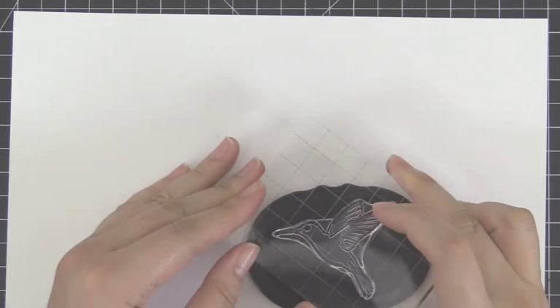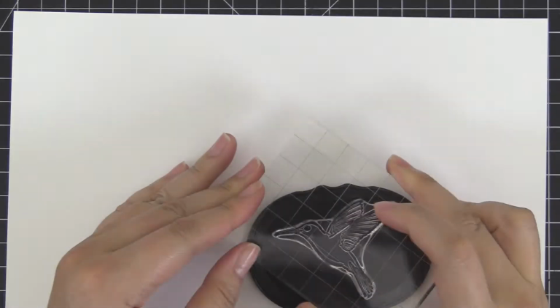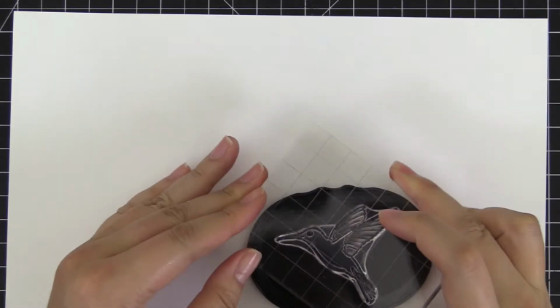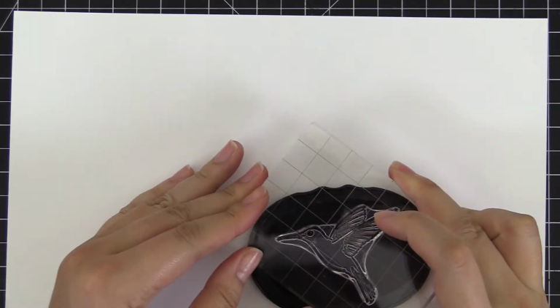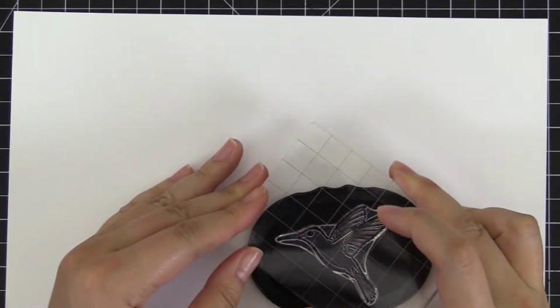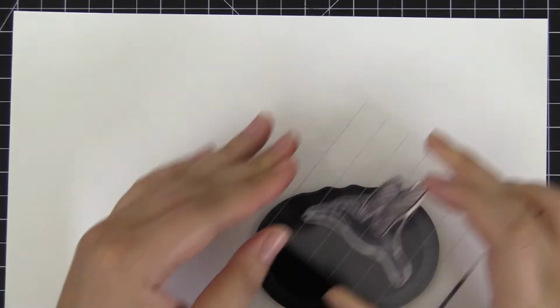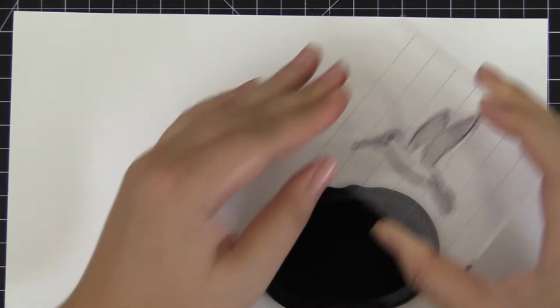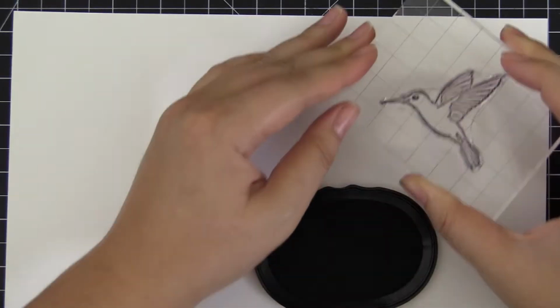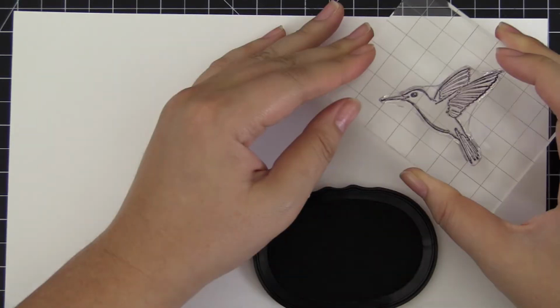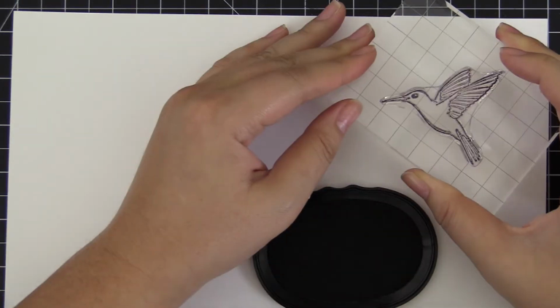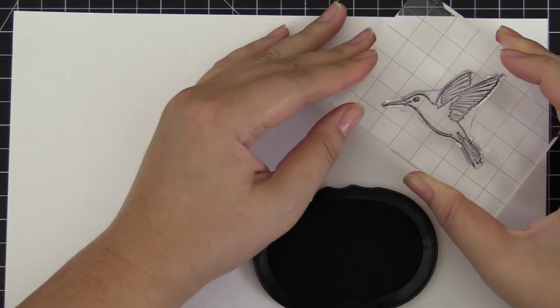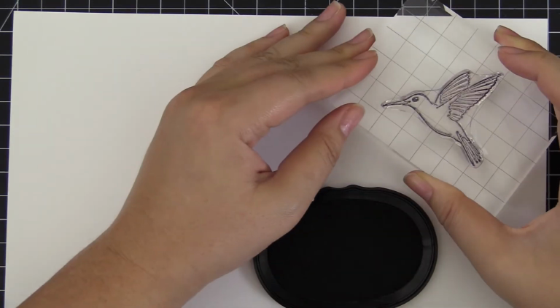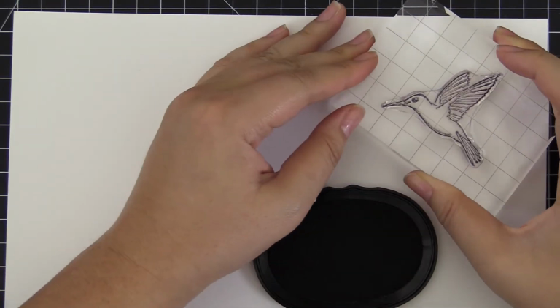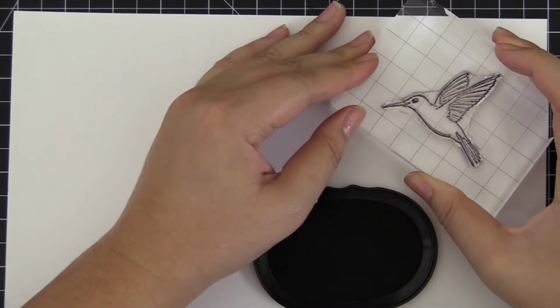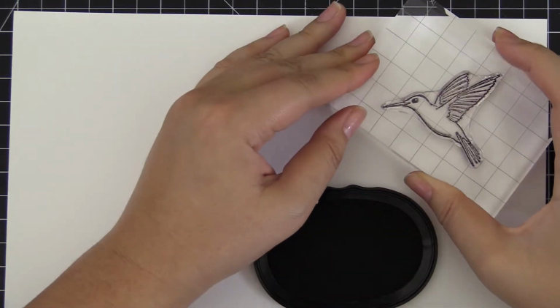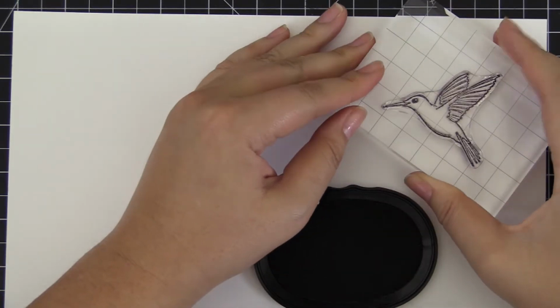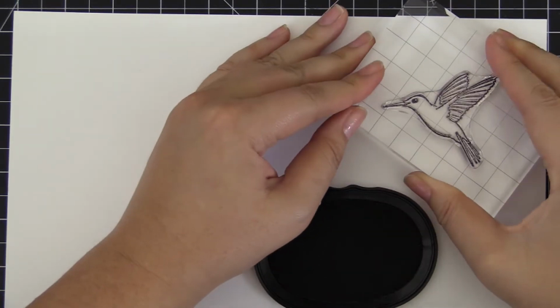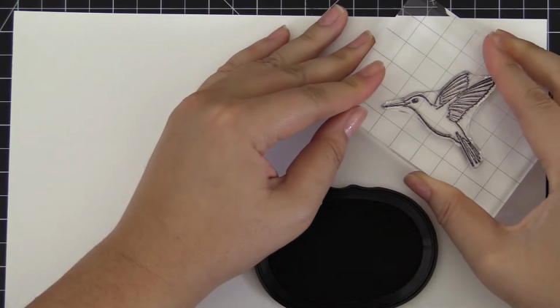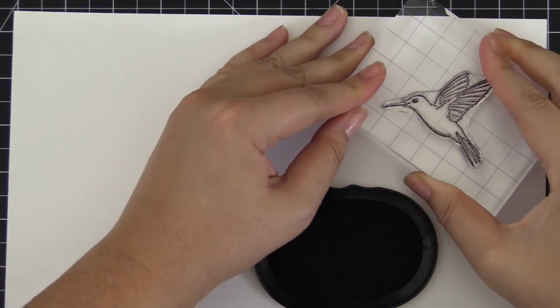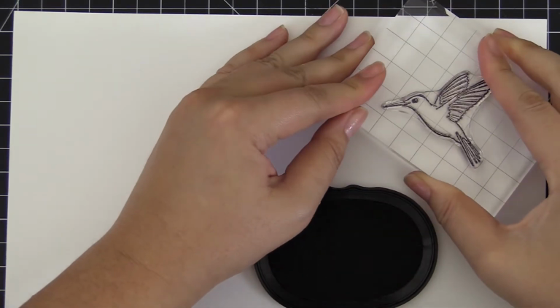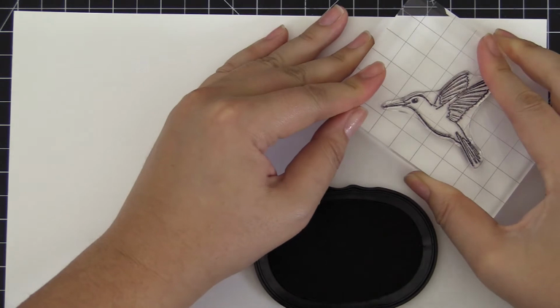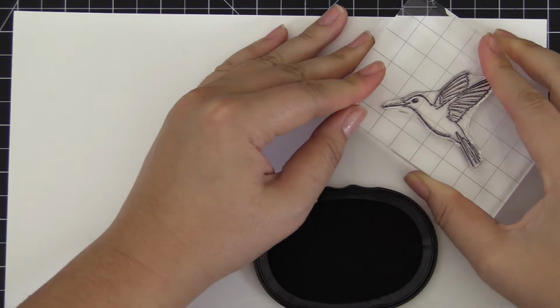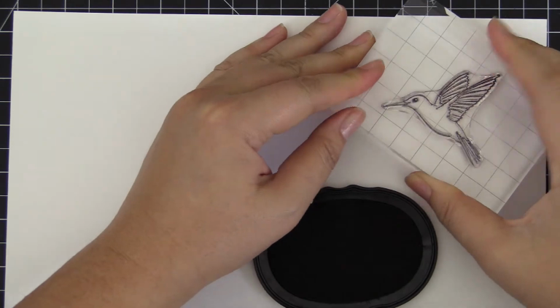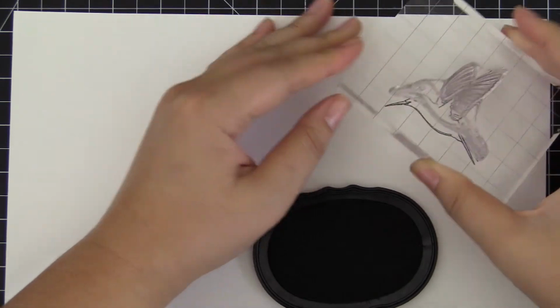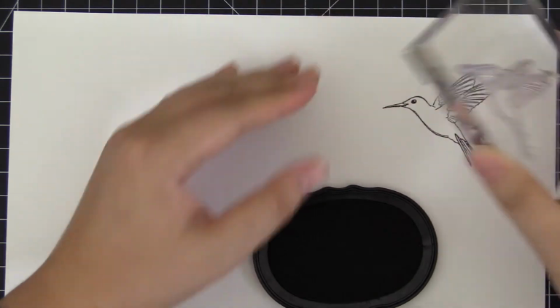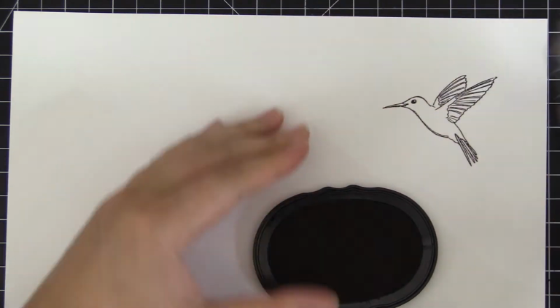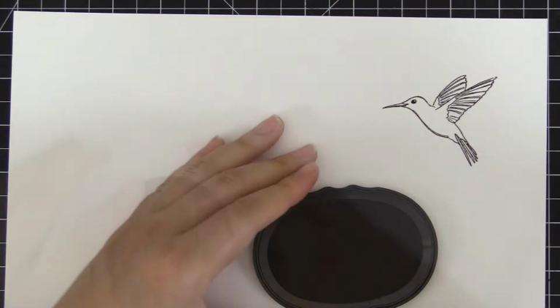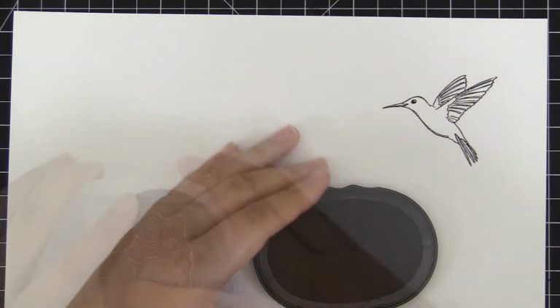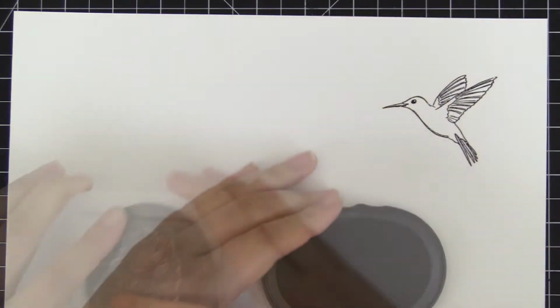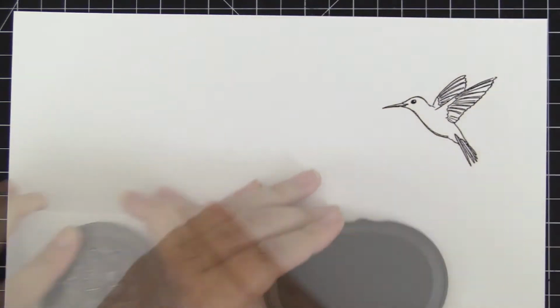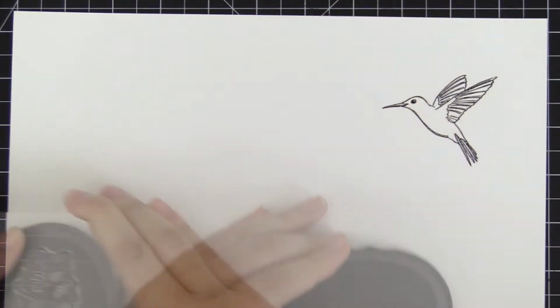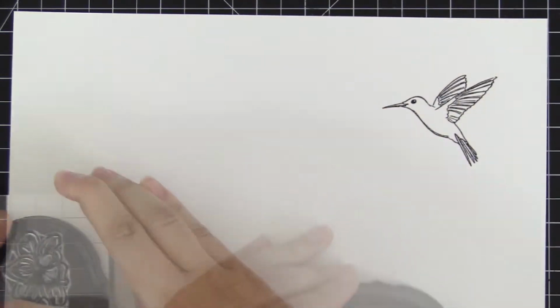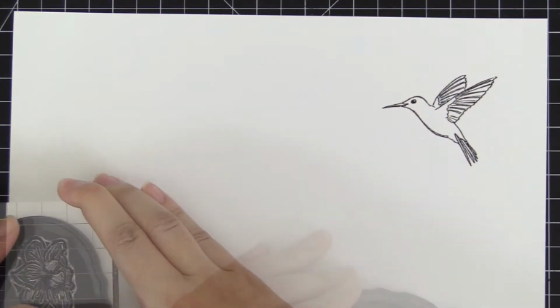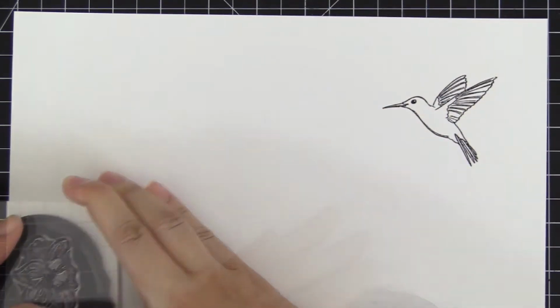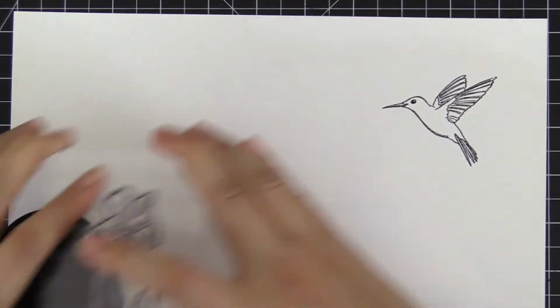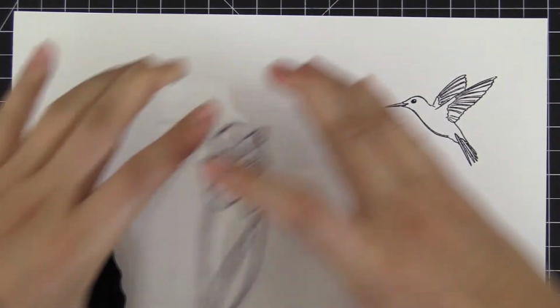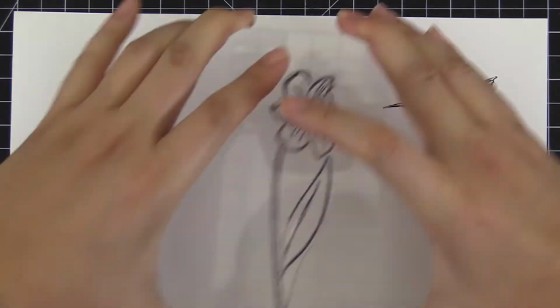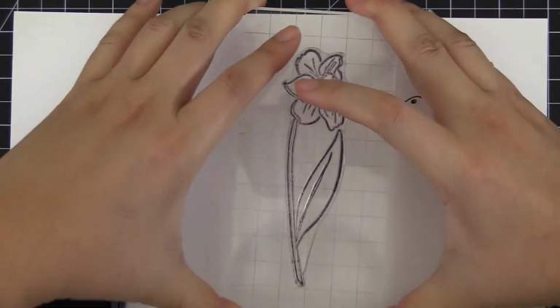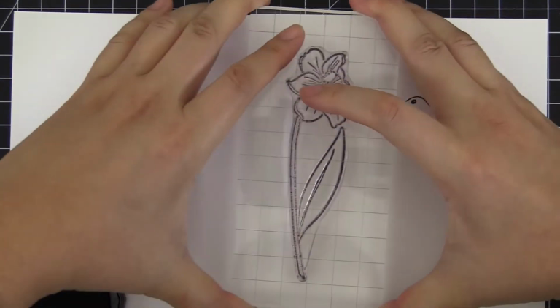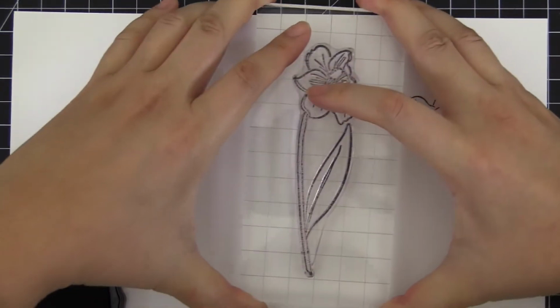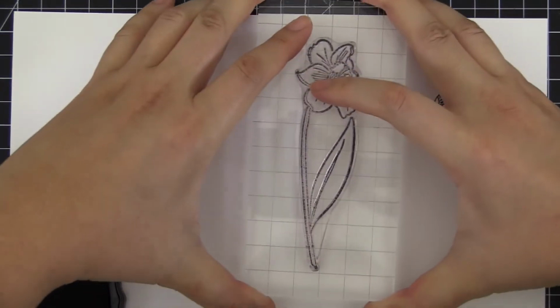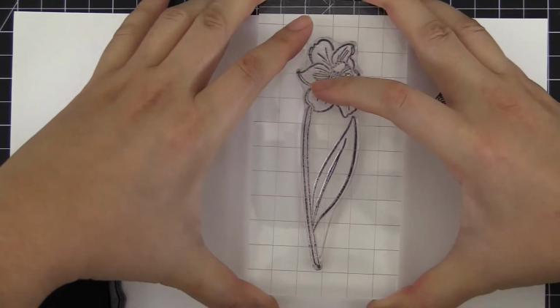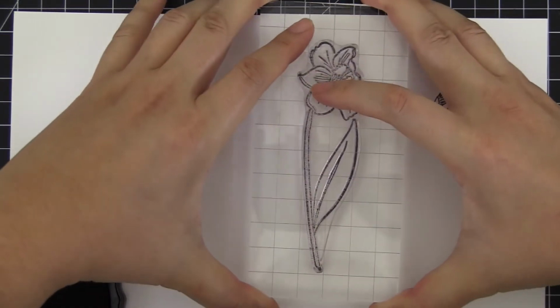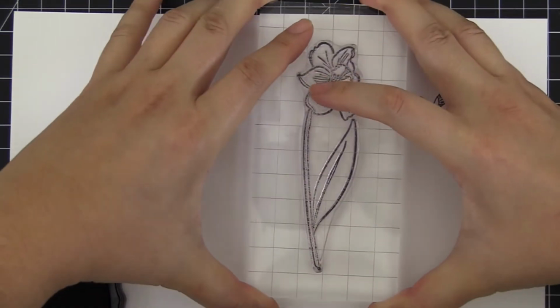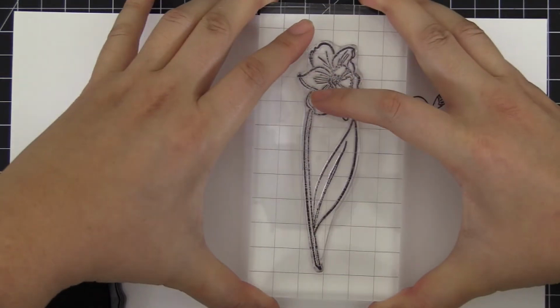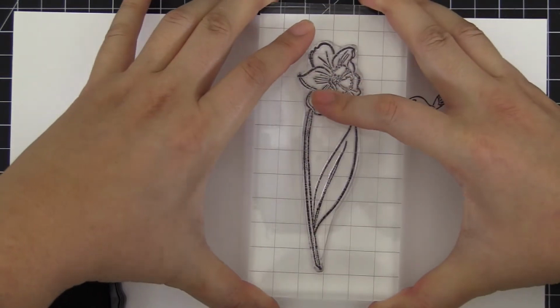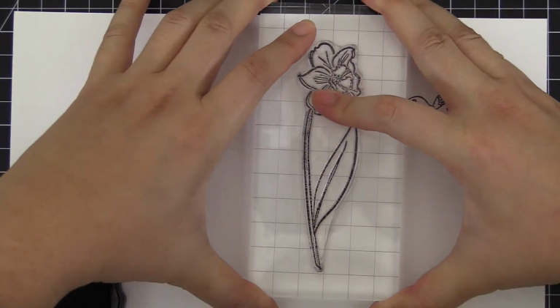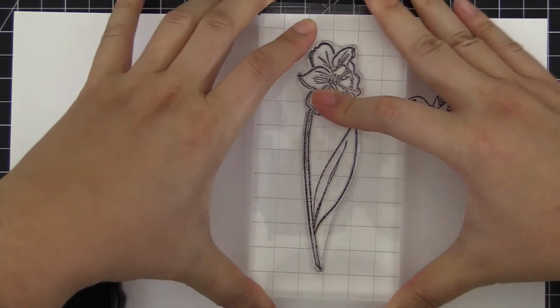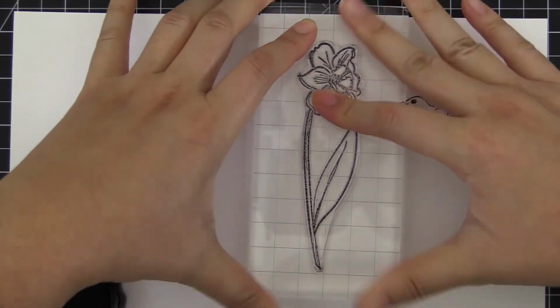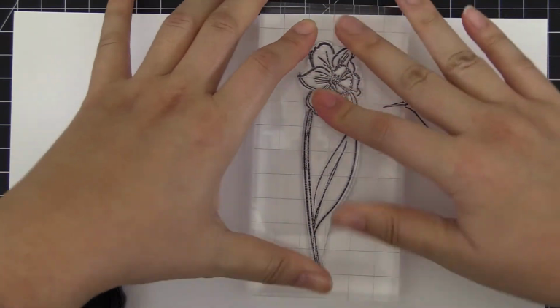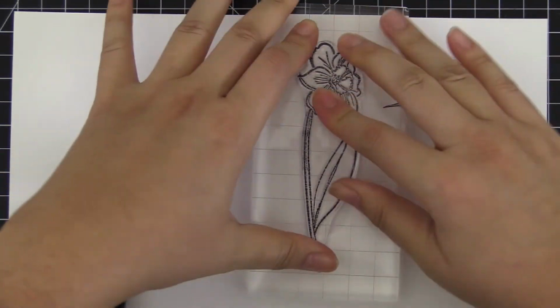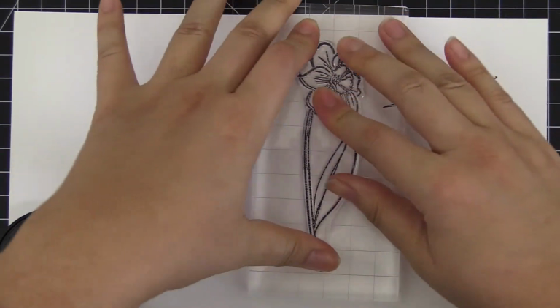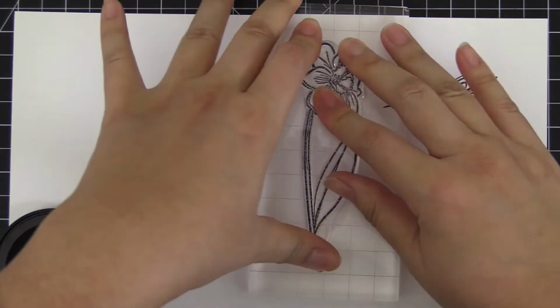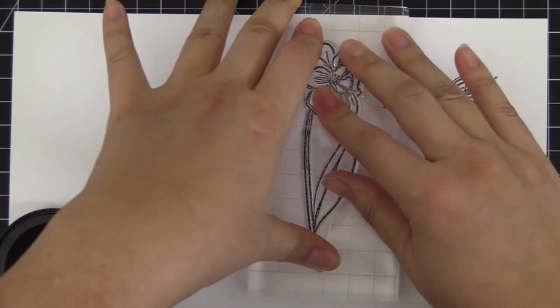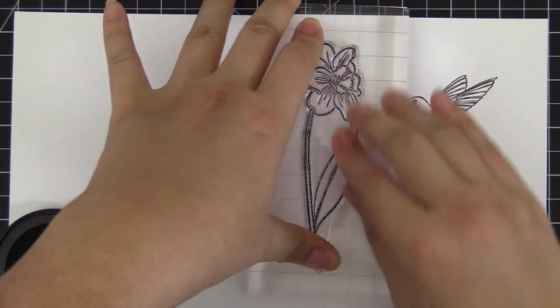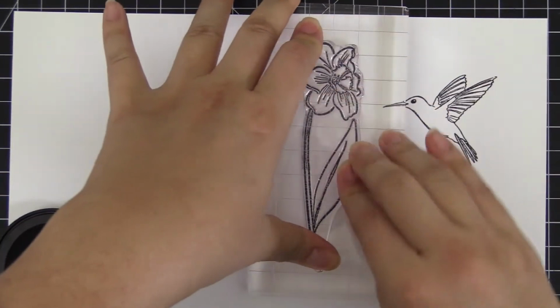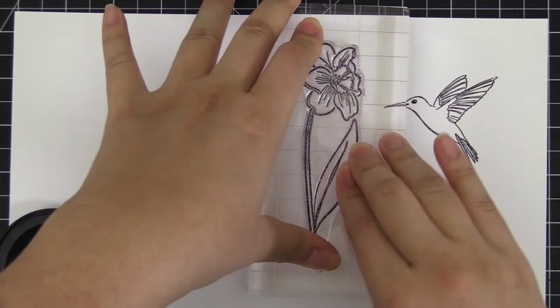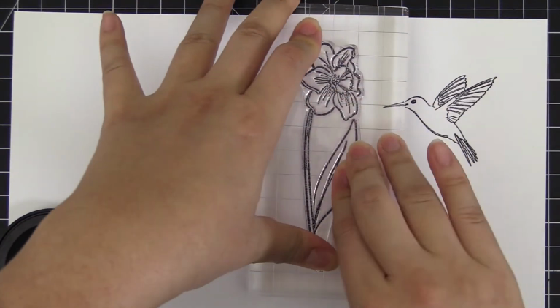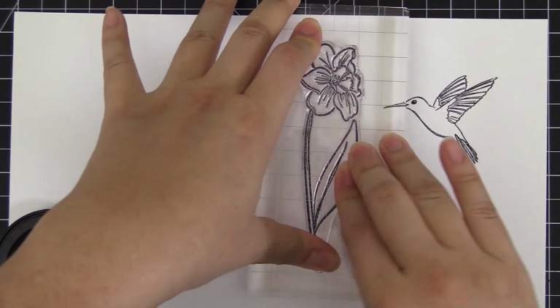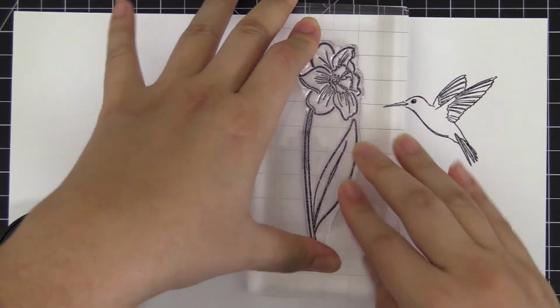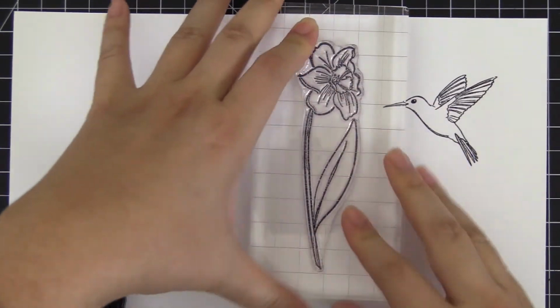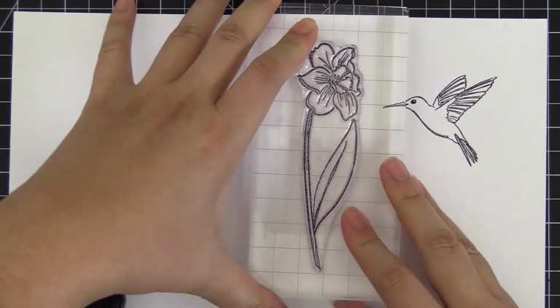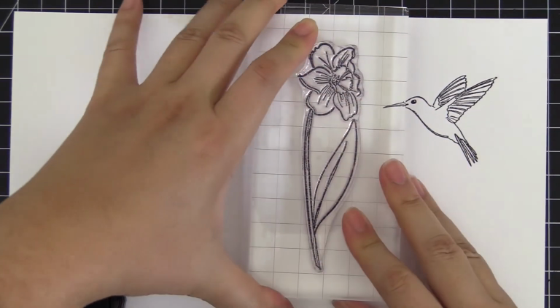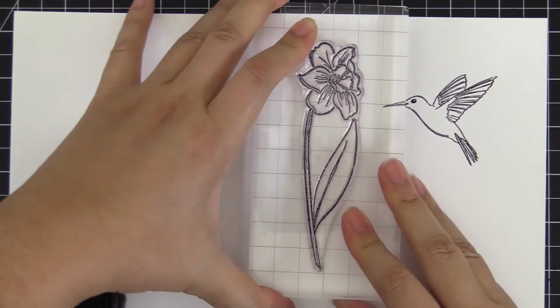This is the Wishing New Stamp Set from Altenew. This is a 4x6 stamp set with 19 individual stamps.